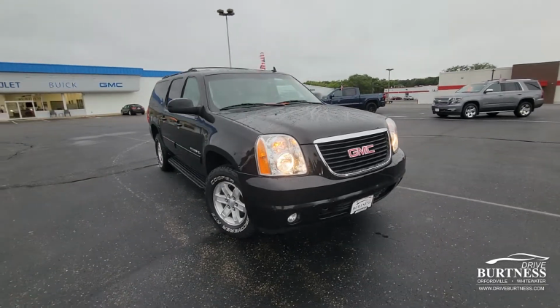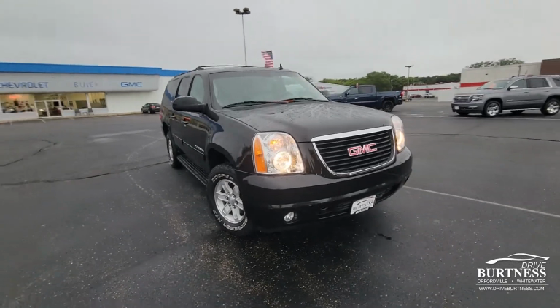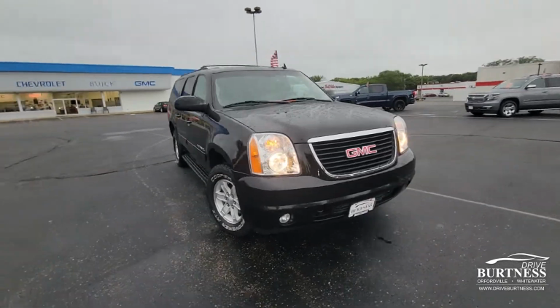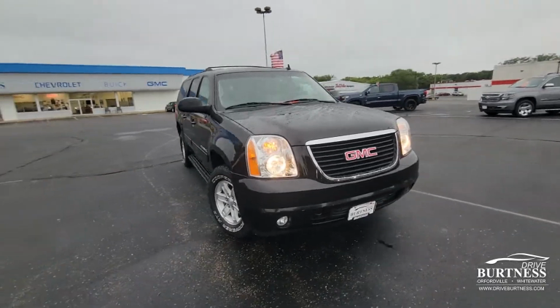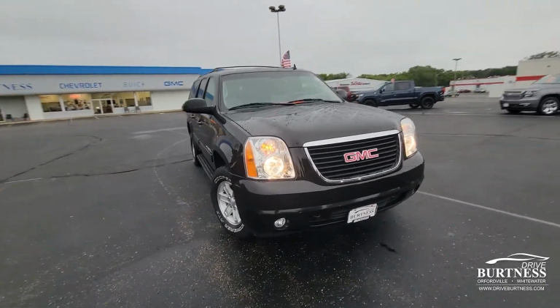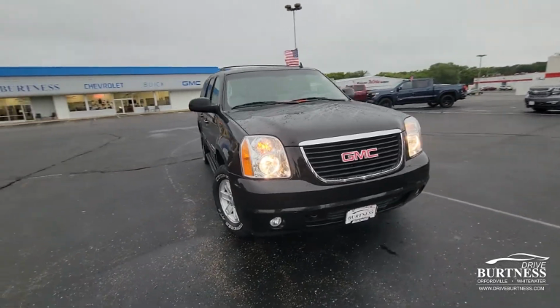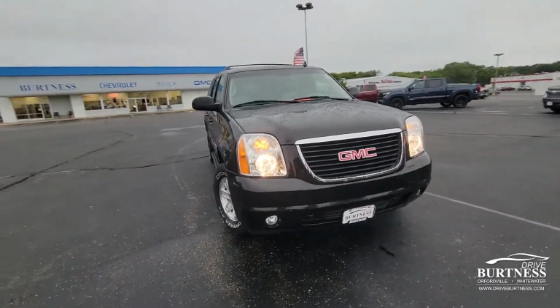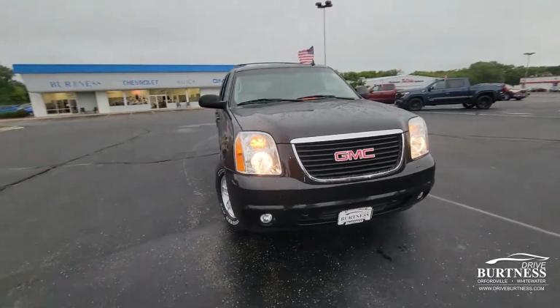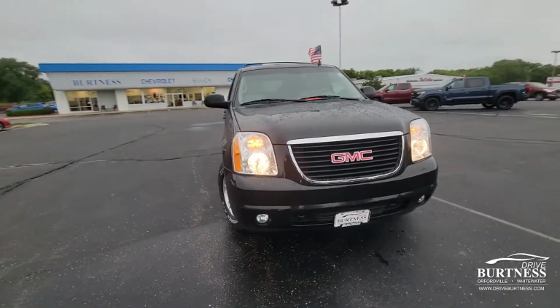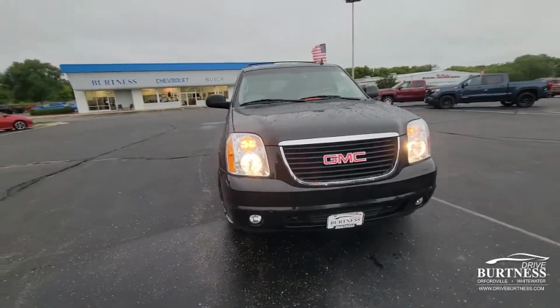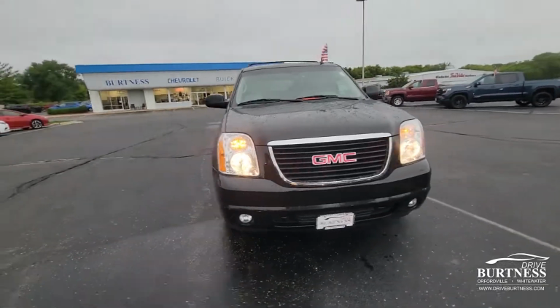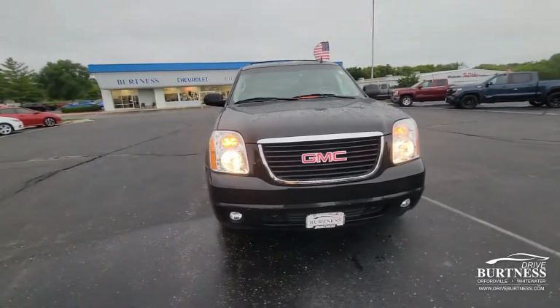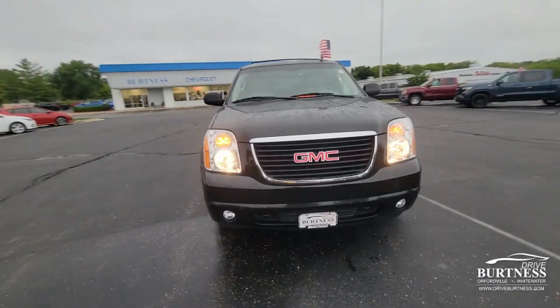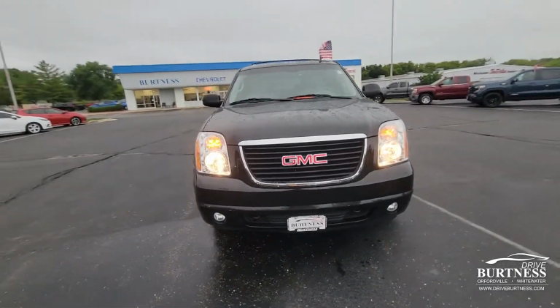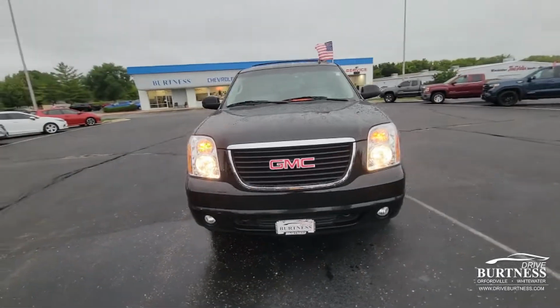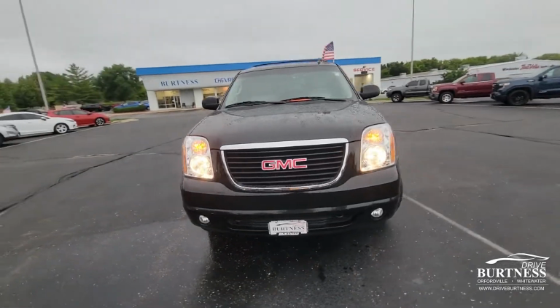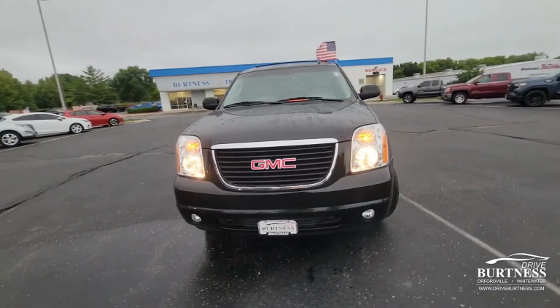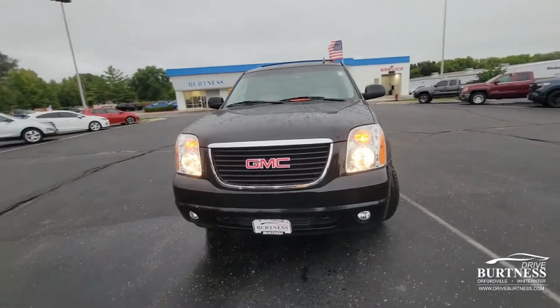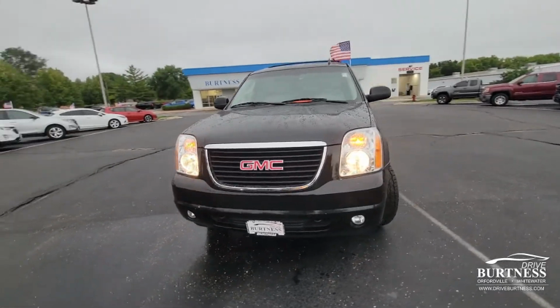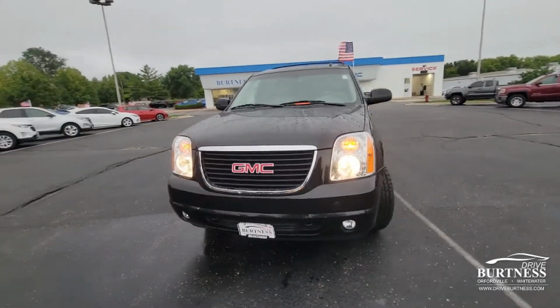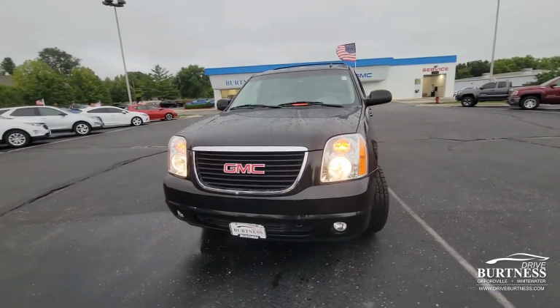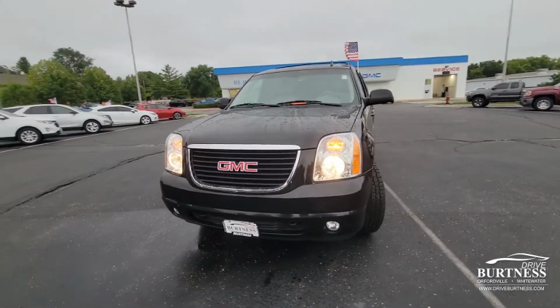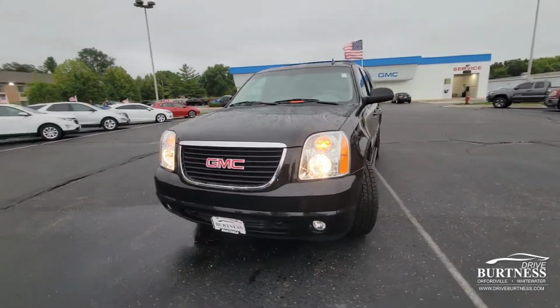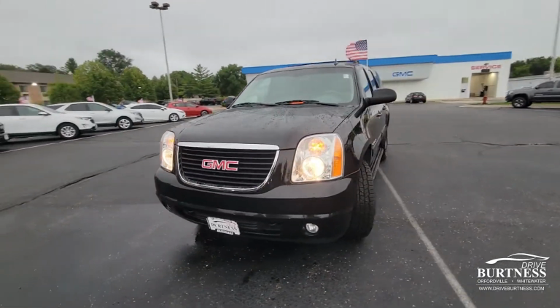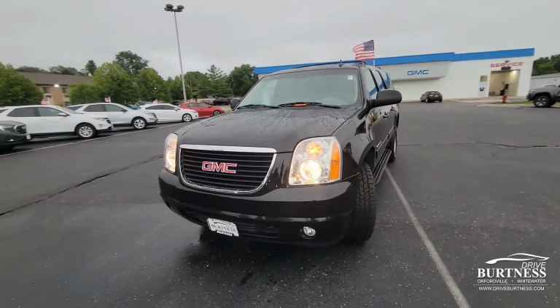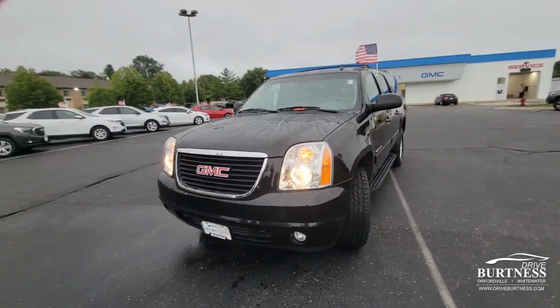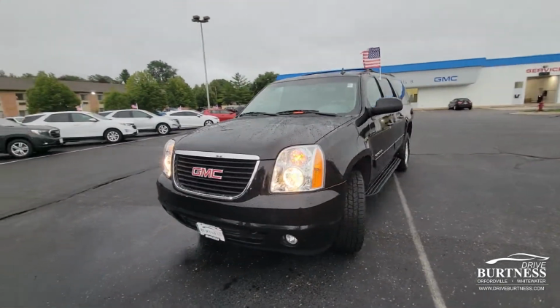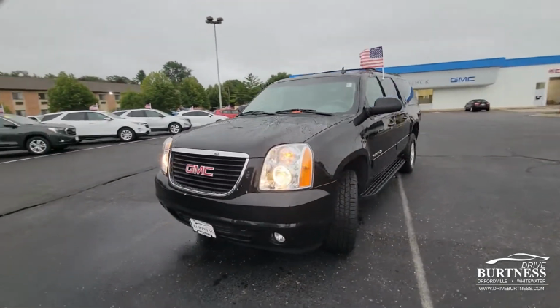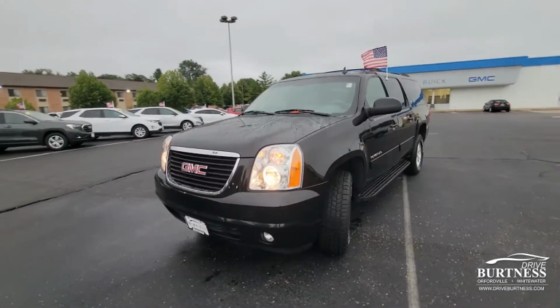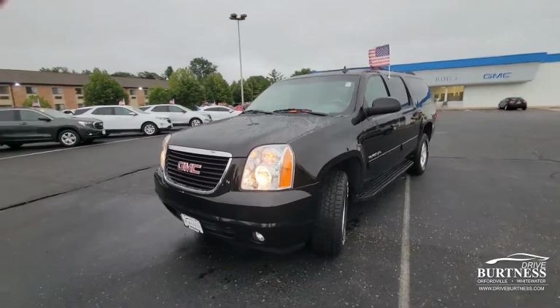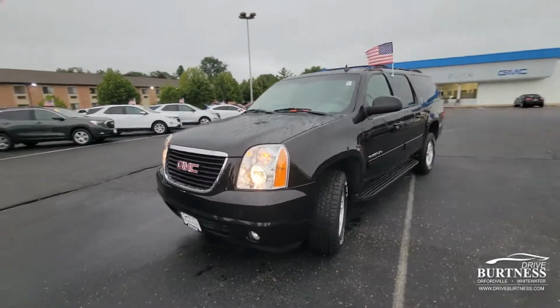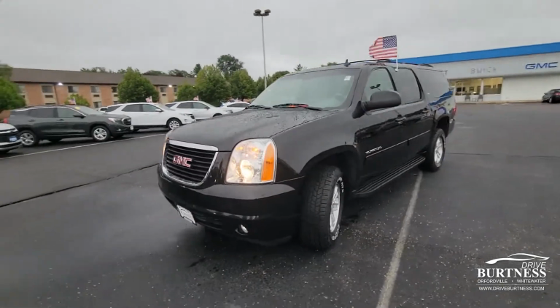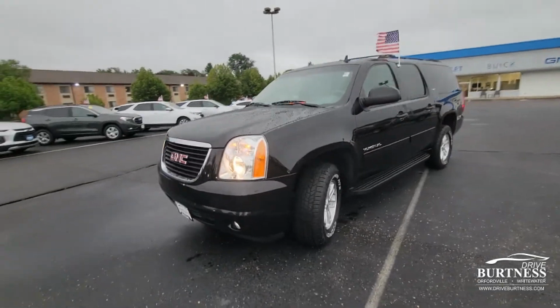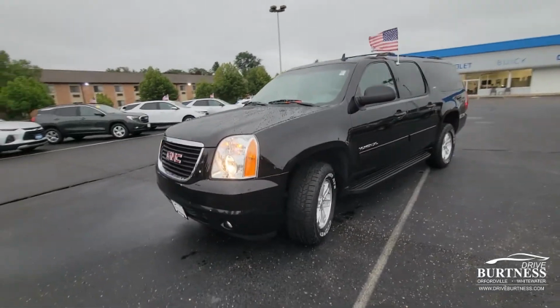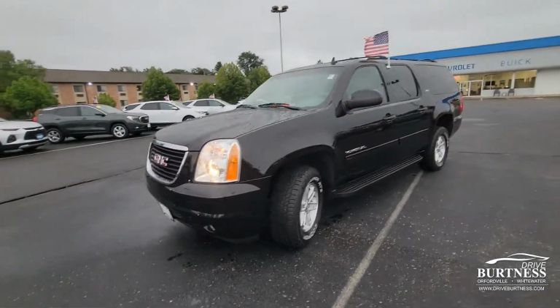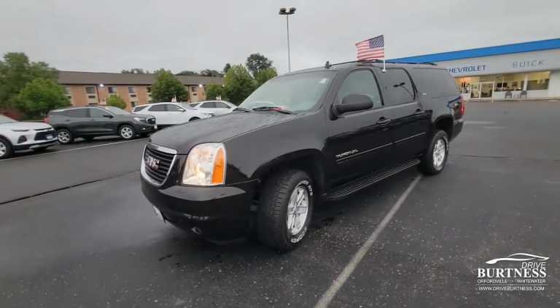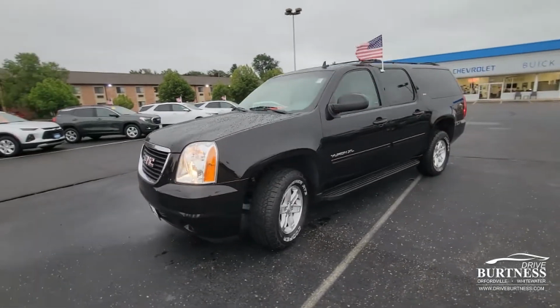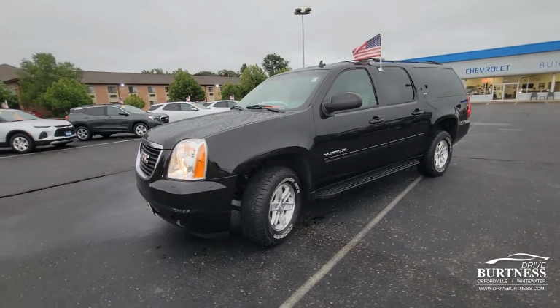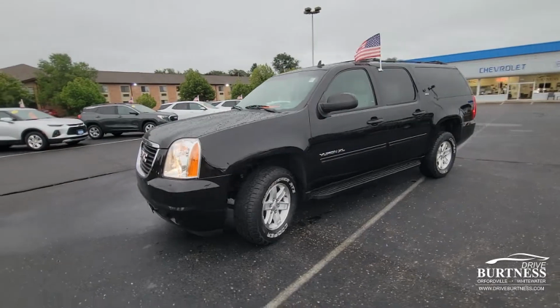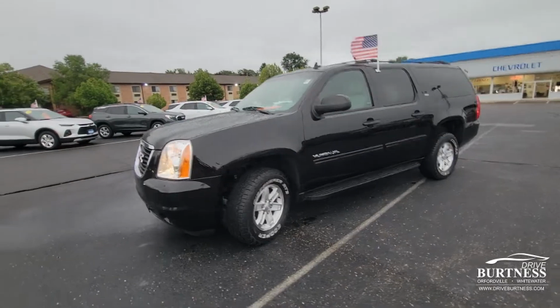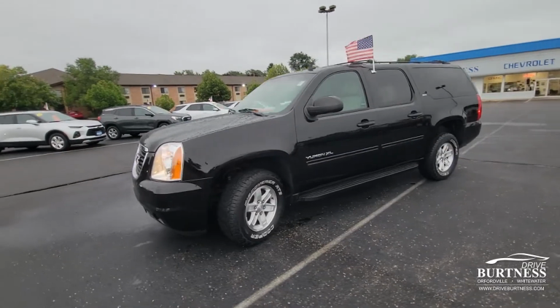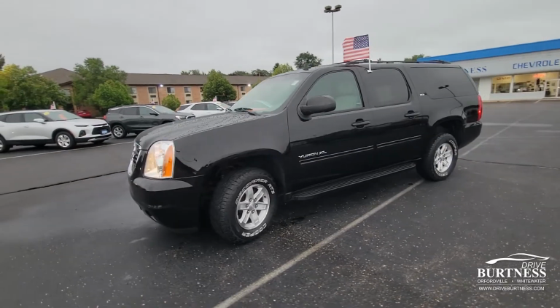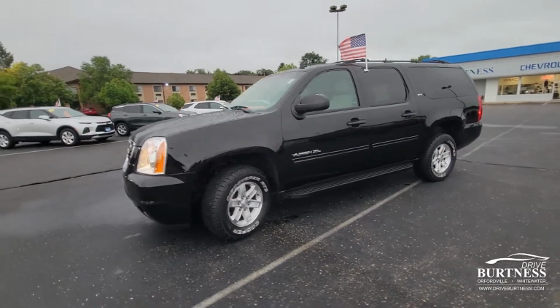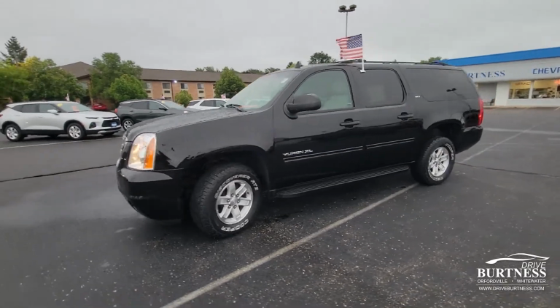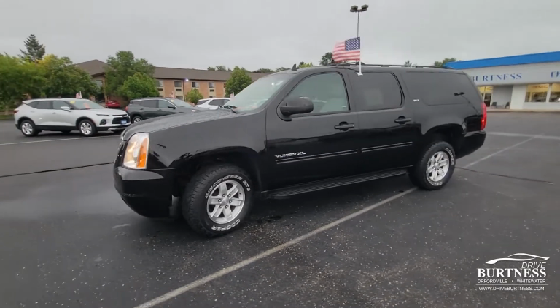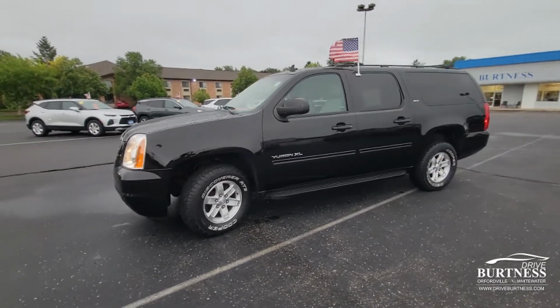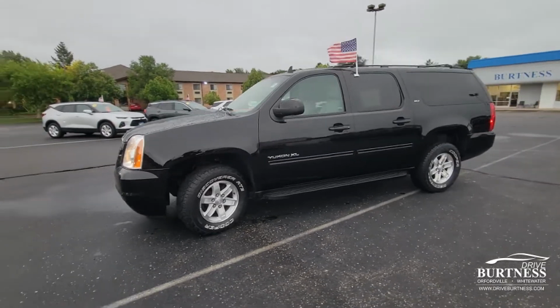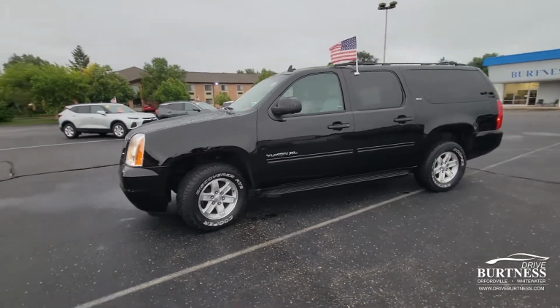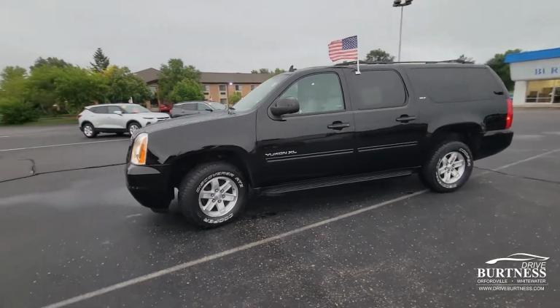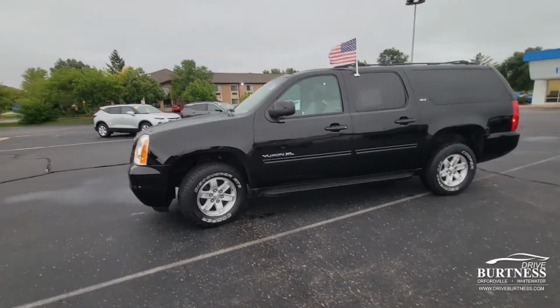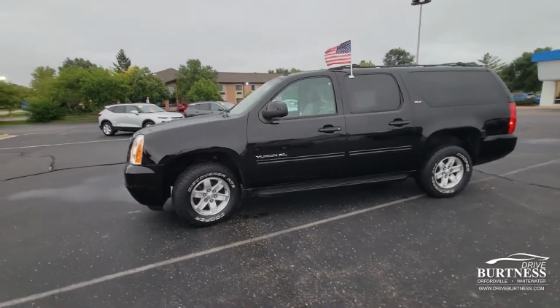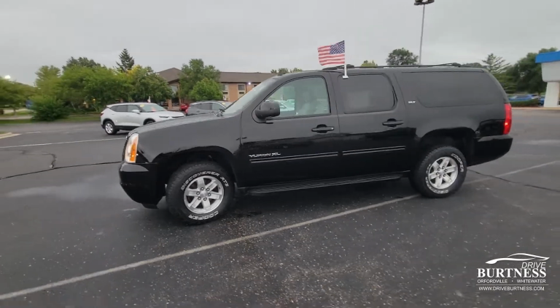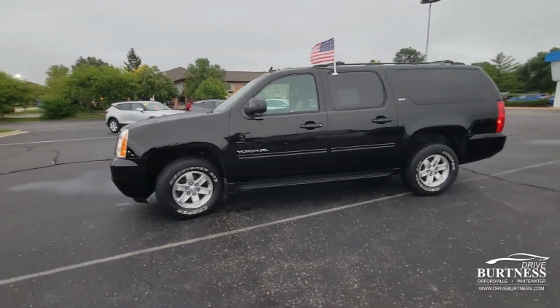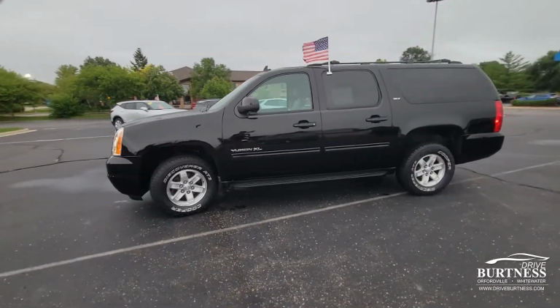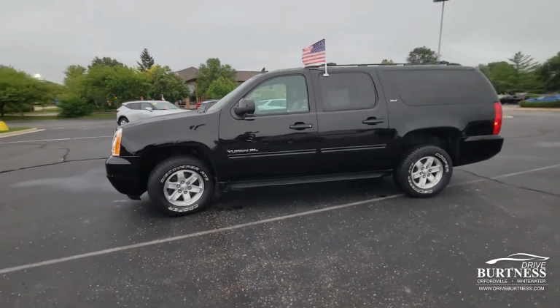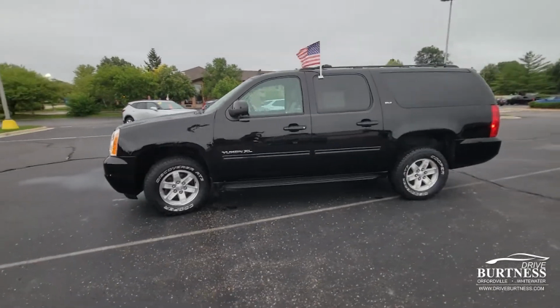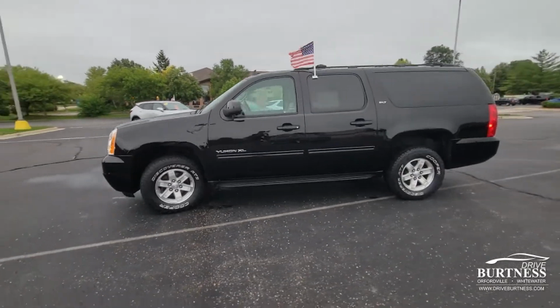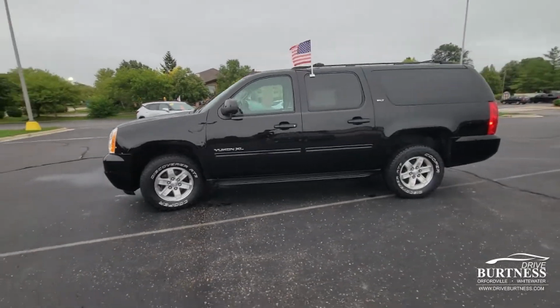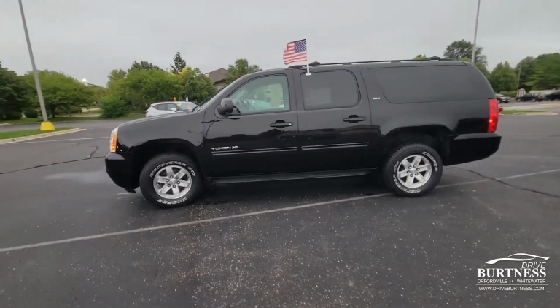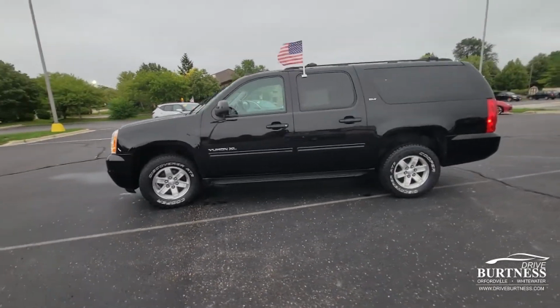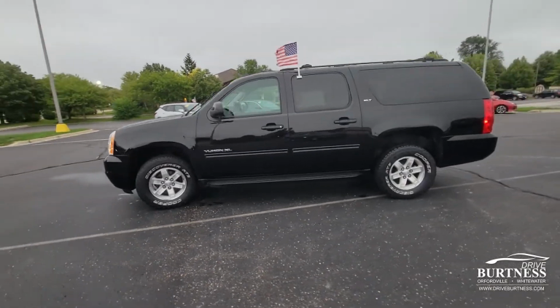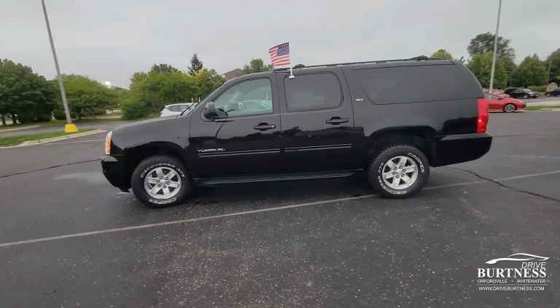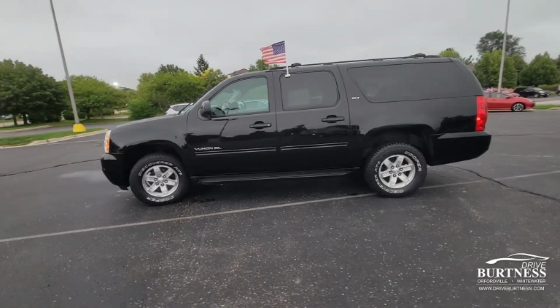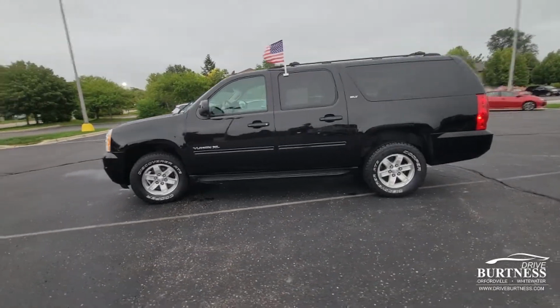Hi Dave, this is Nick at Burton's Chevrolet Buick GMC right here in Whitewater, Wisconsin. Thanks for asking about the 2013 Yukon XL.